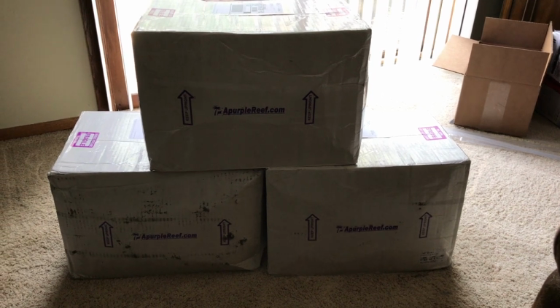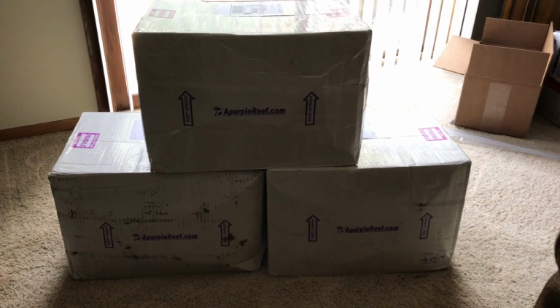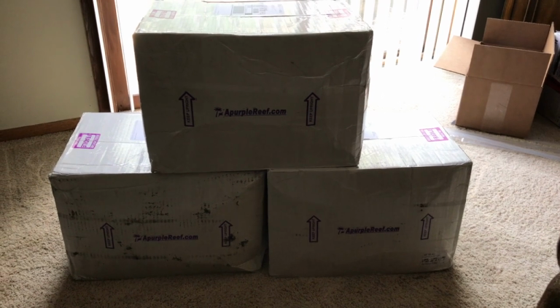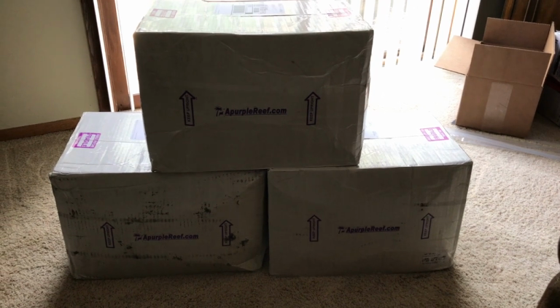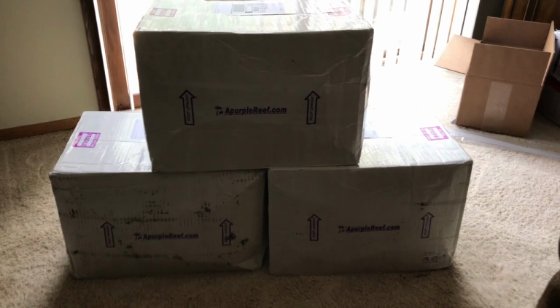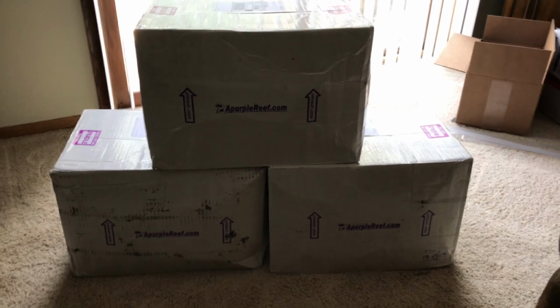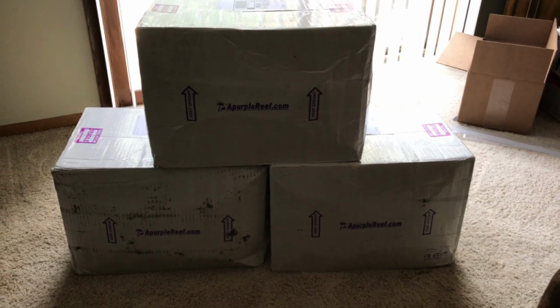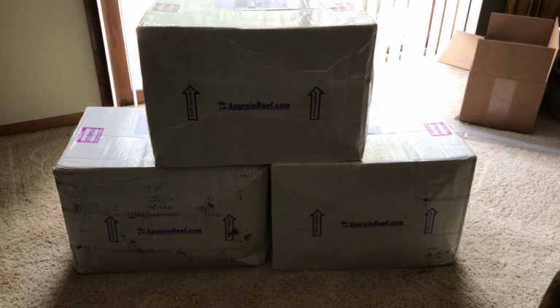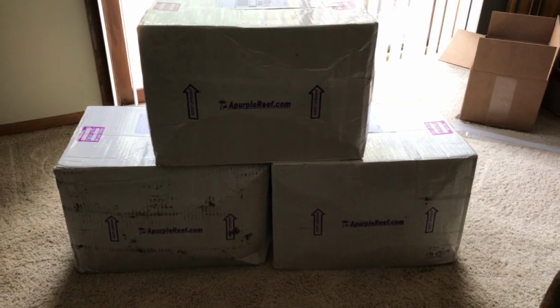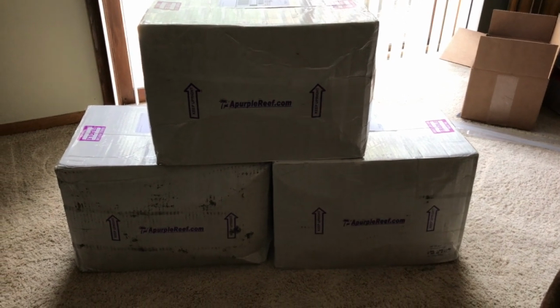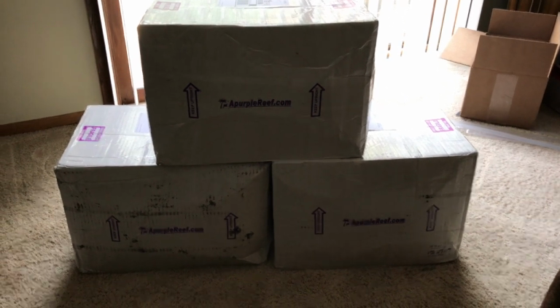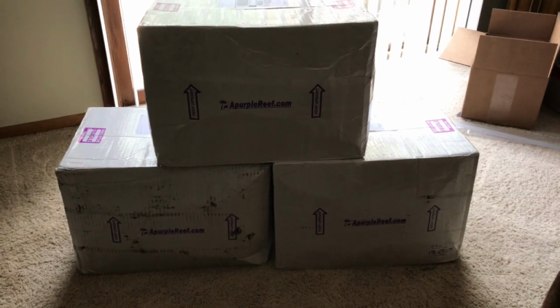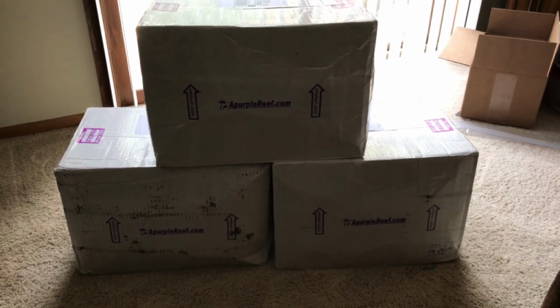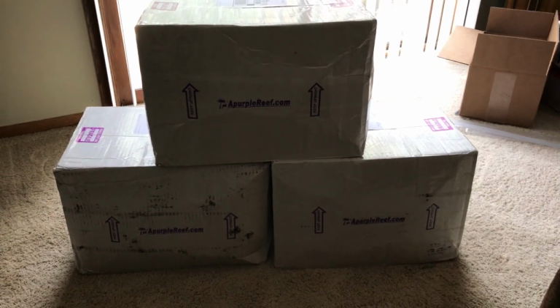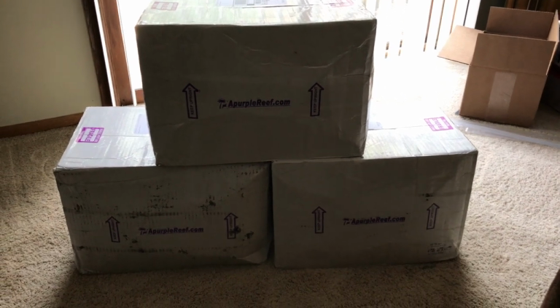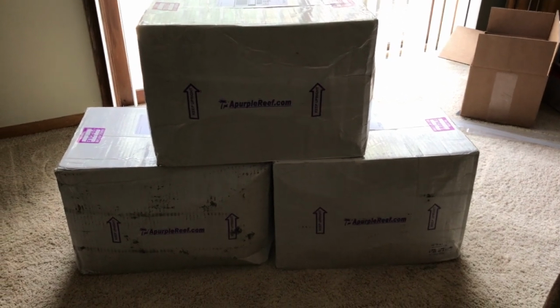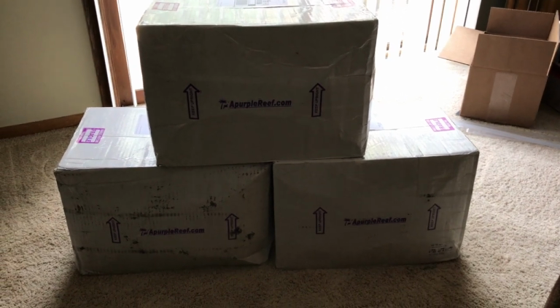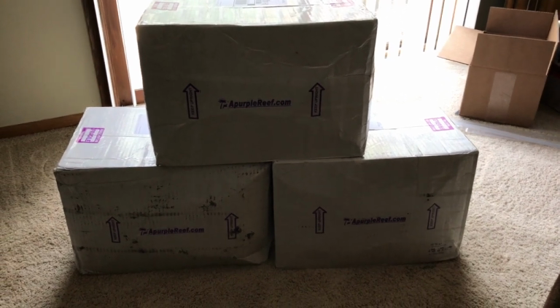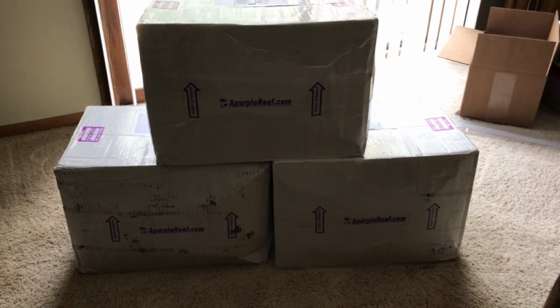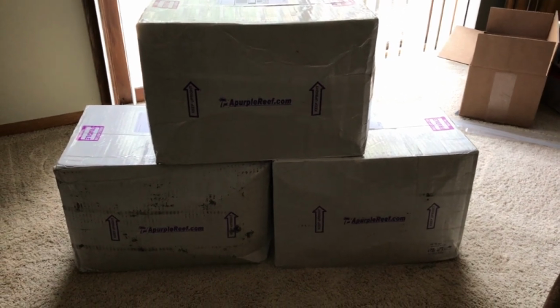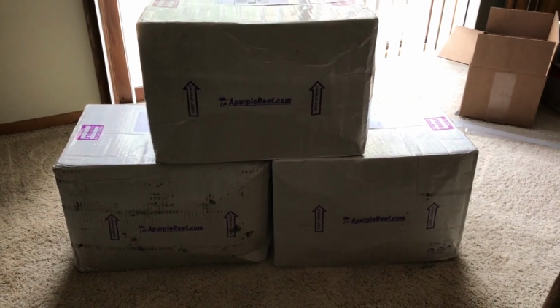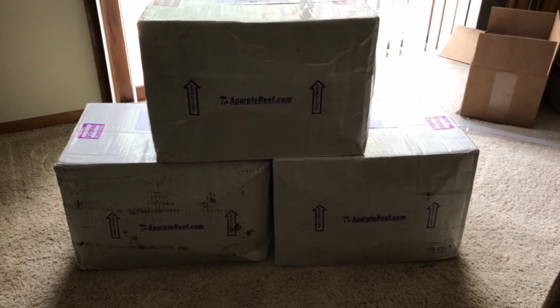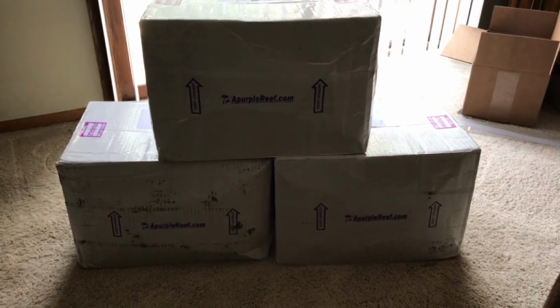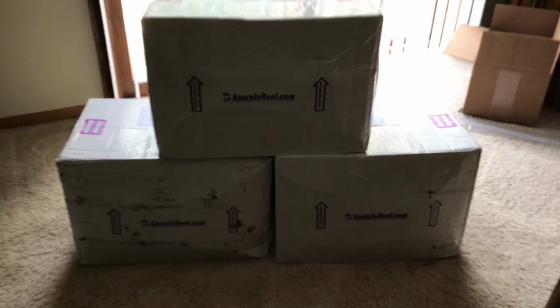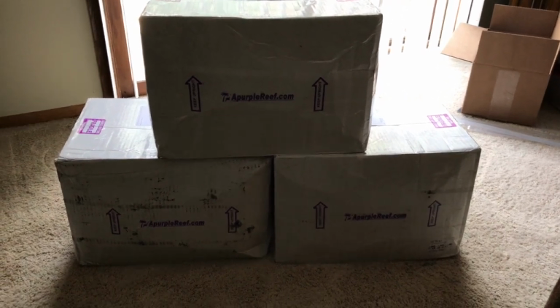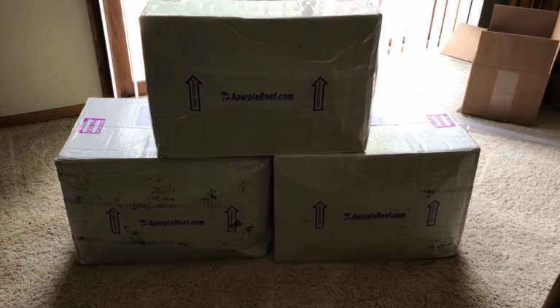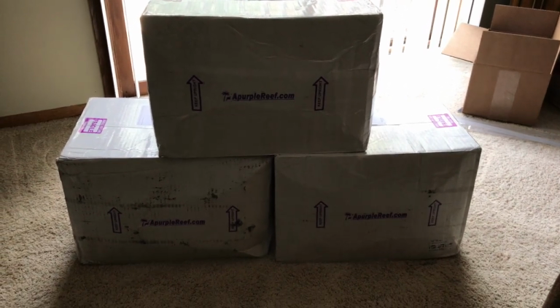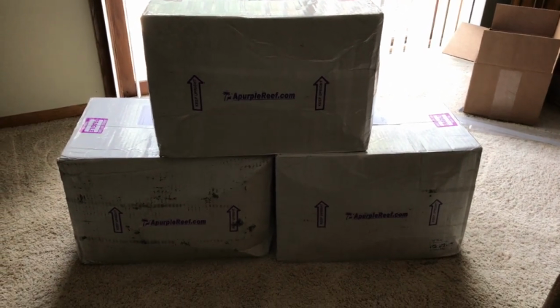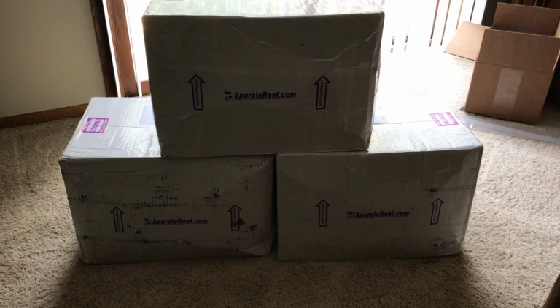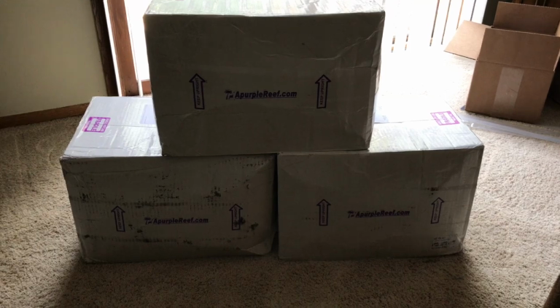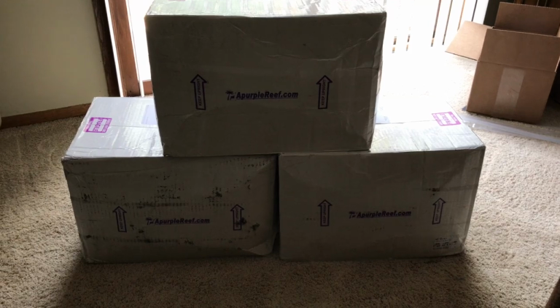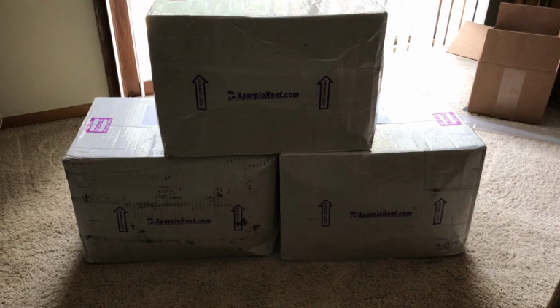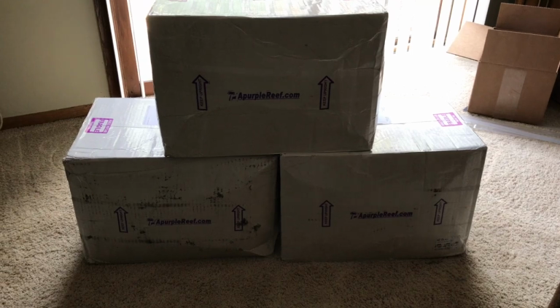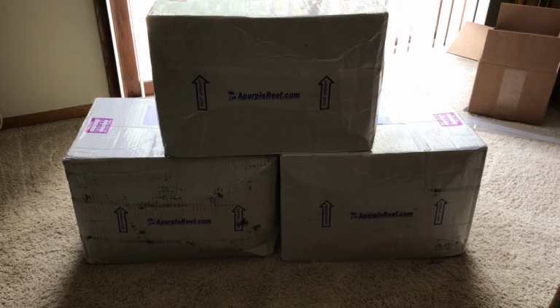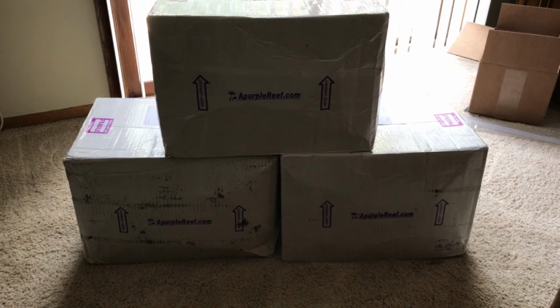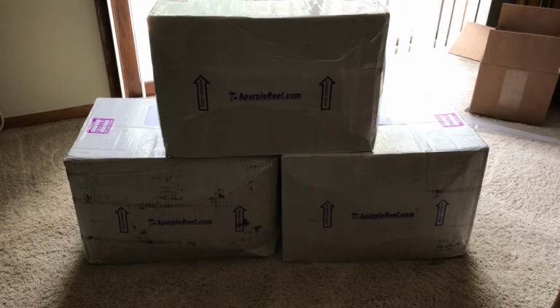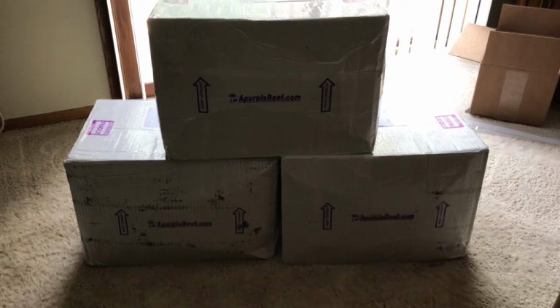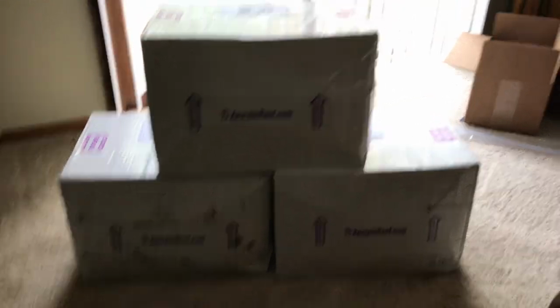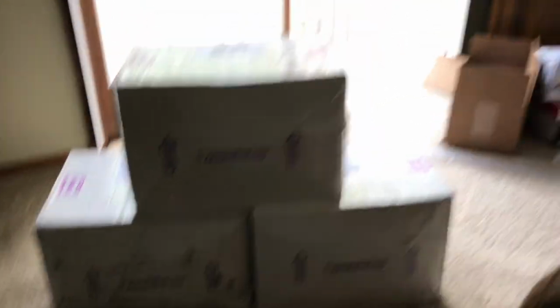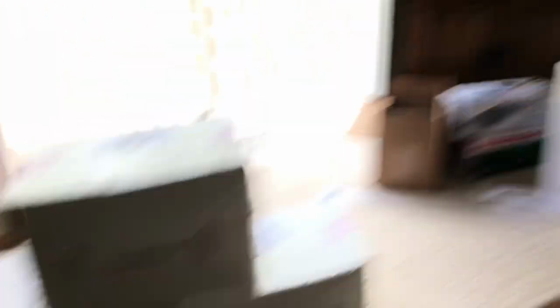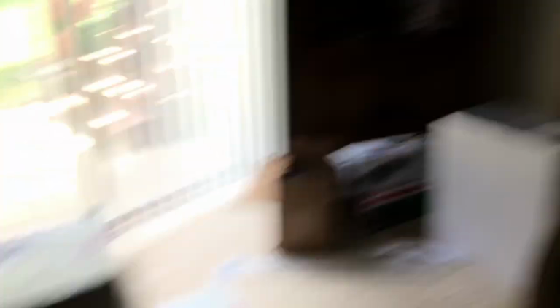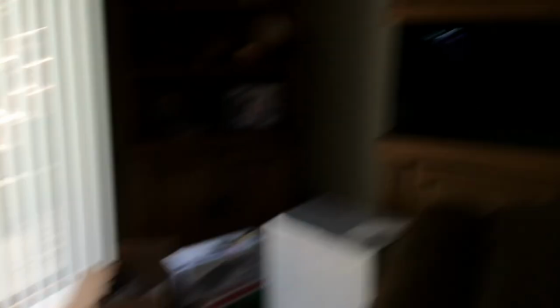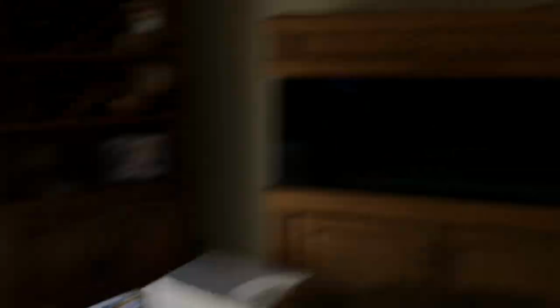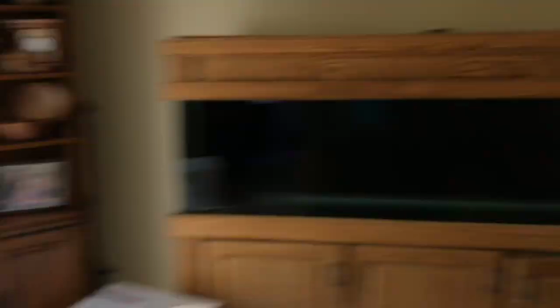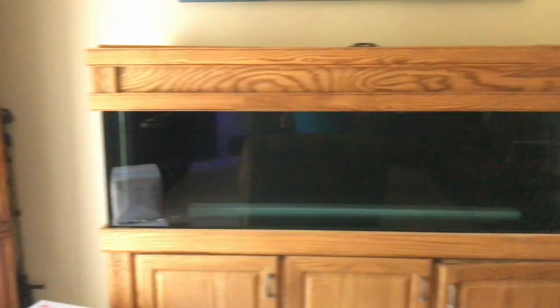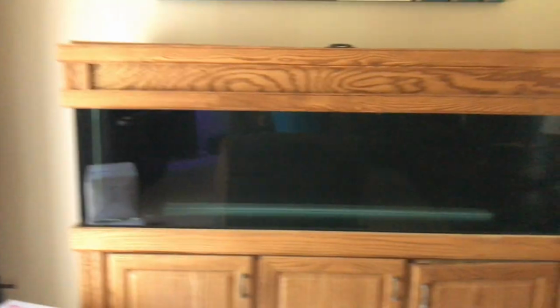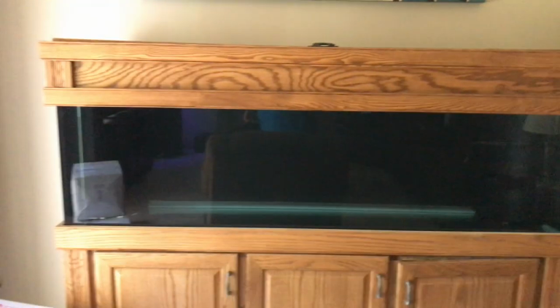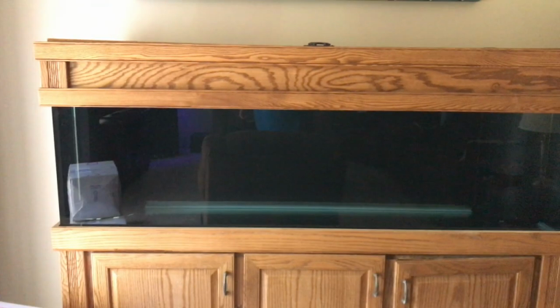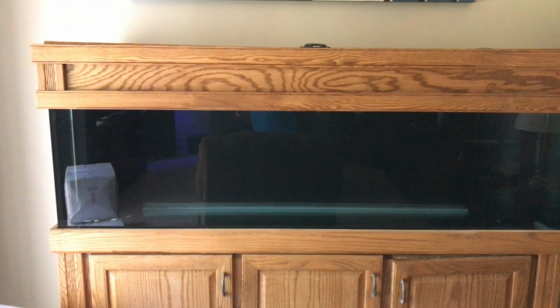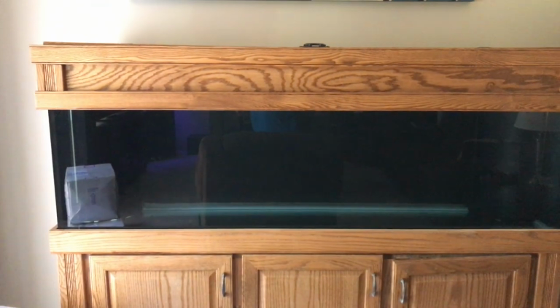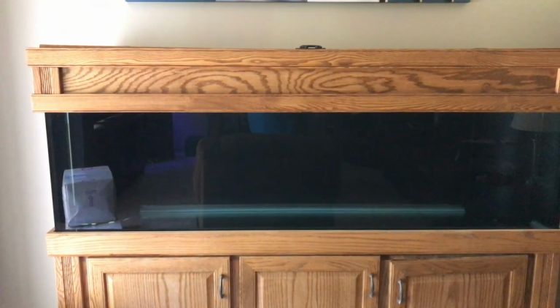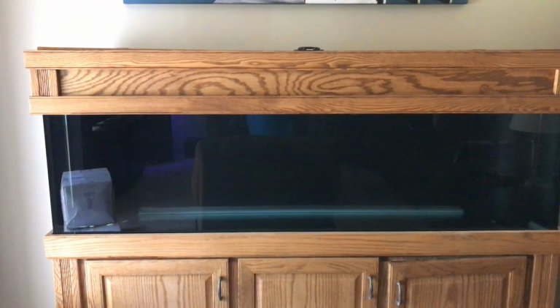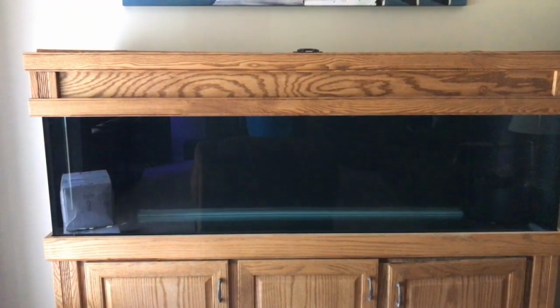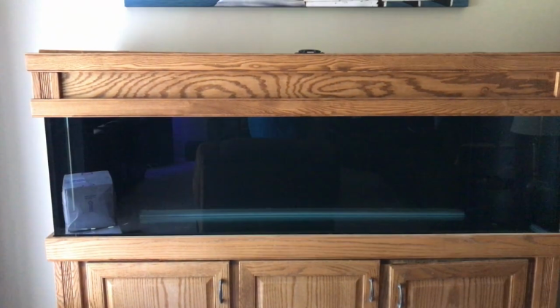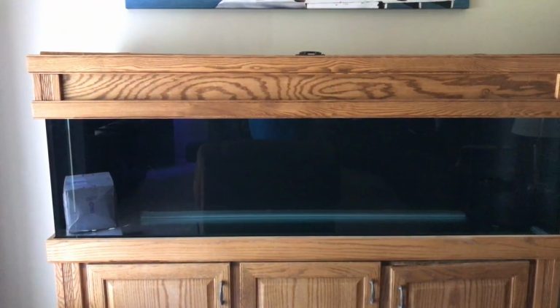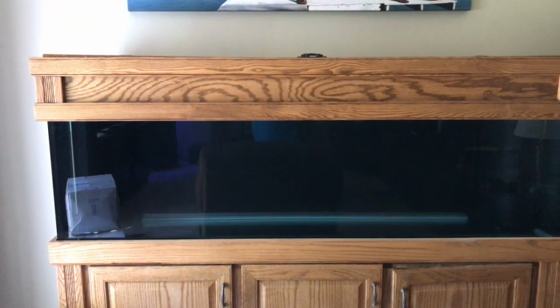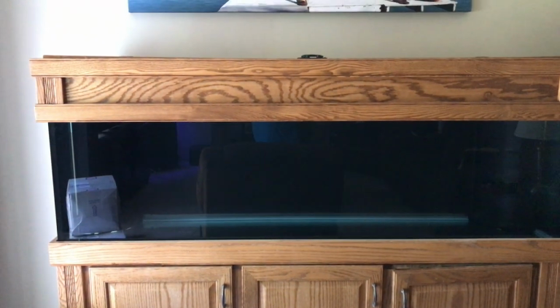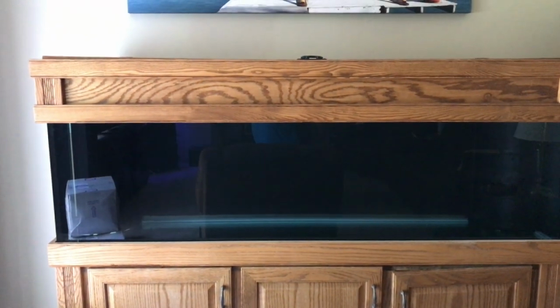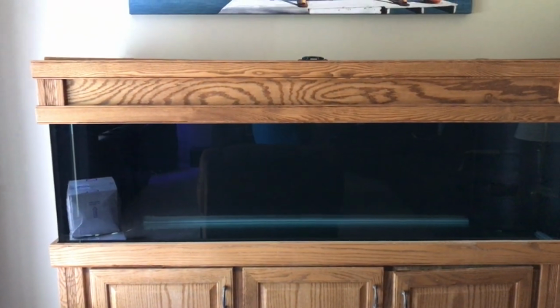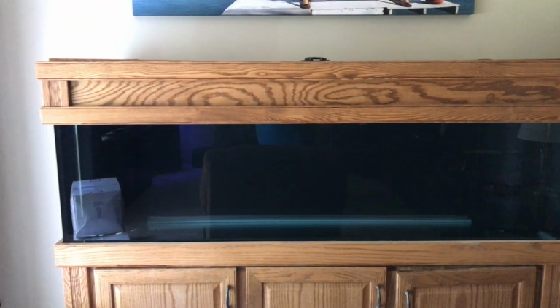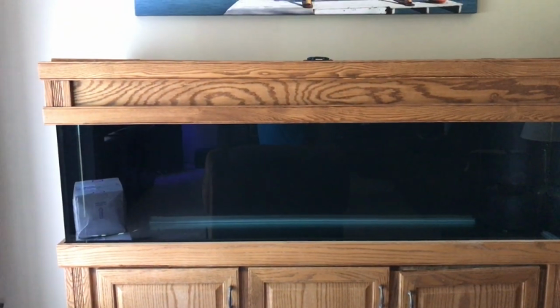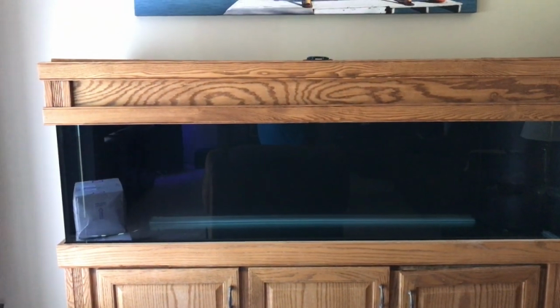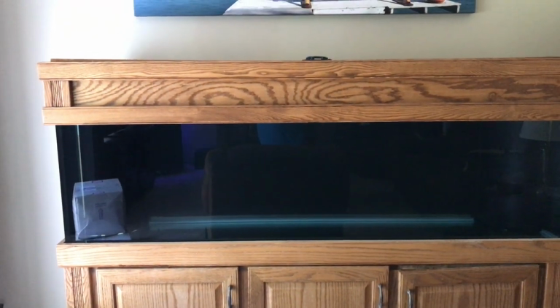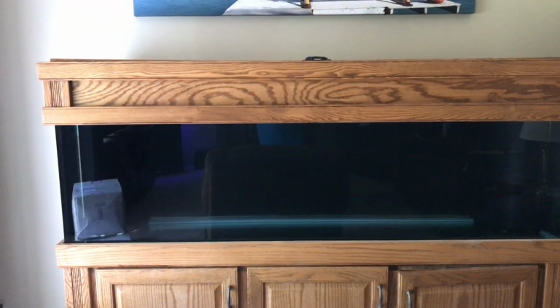Hey YouTube, ready to see what's in this box? I can tell you it's gonna go from these boxes to this tank — stay tuned.